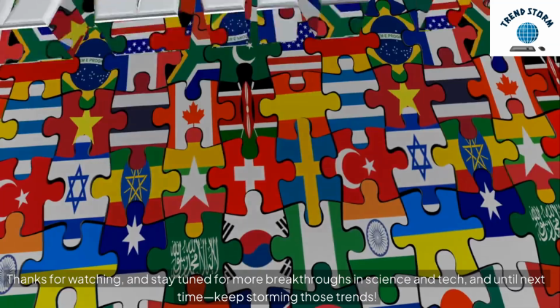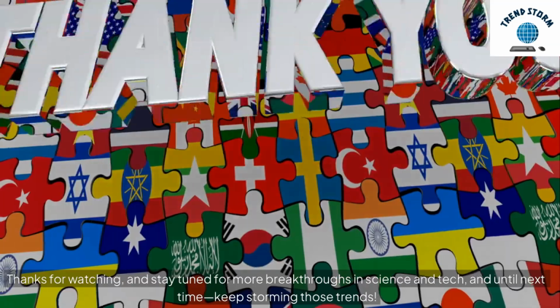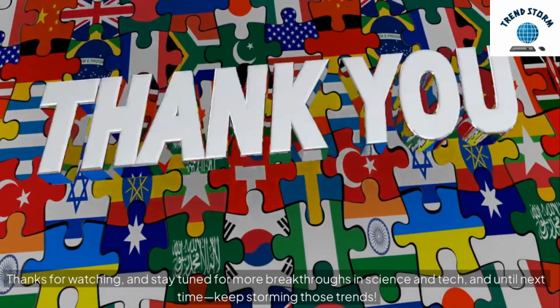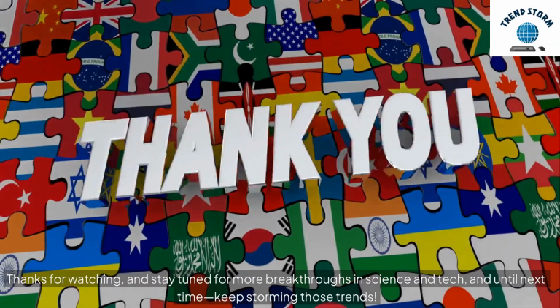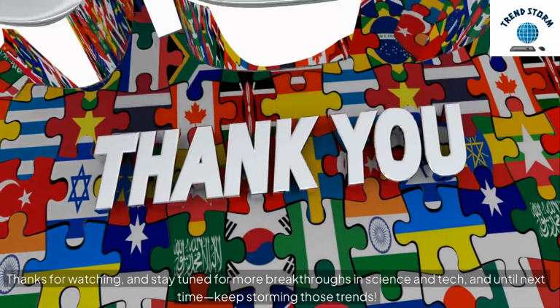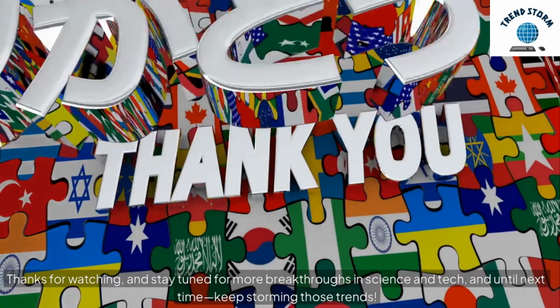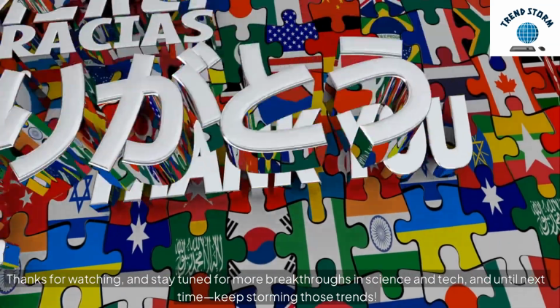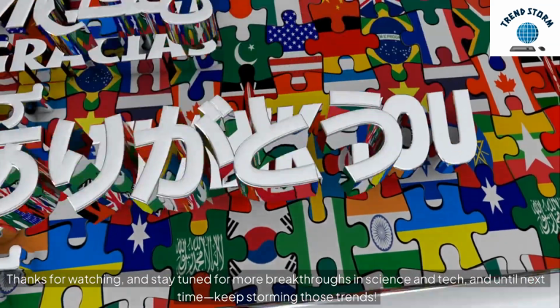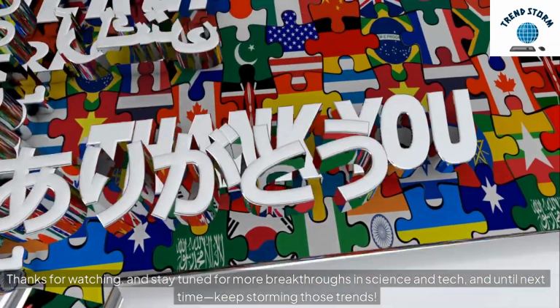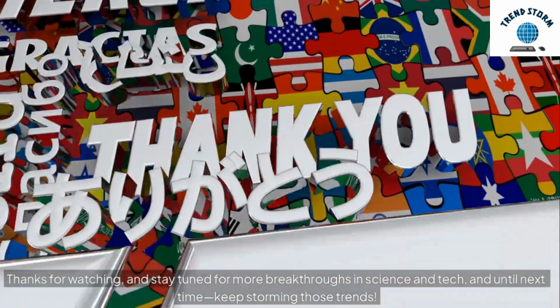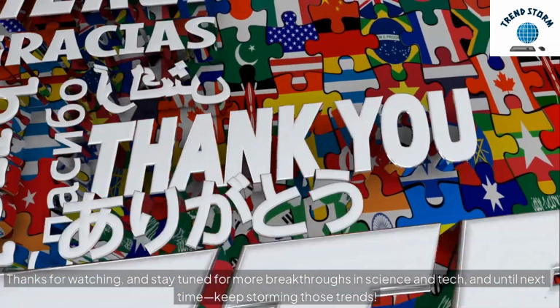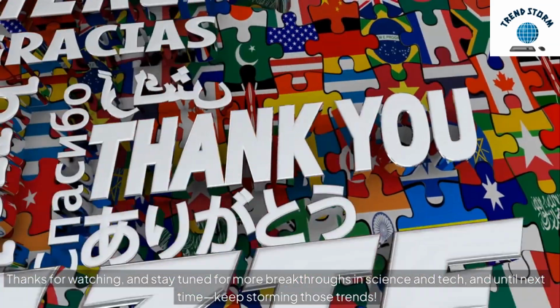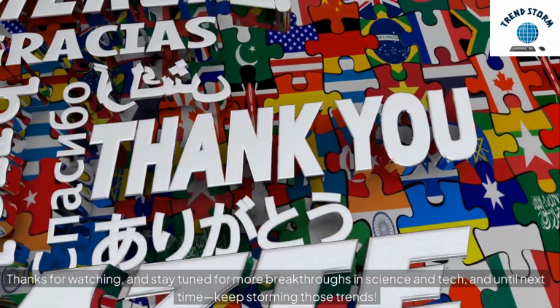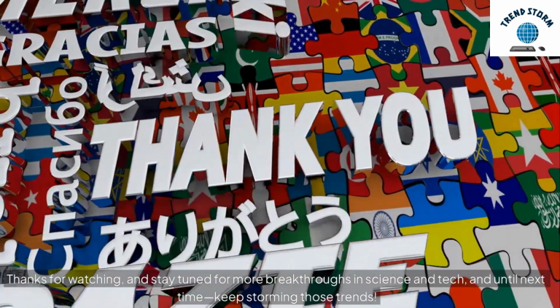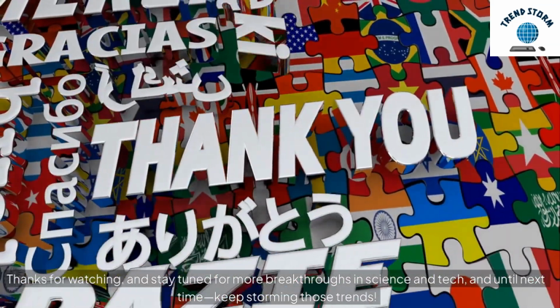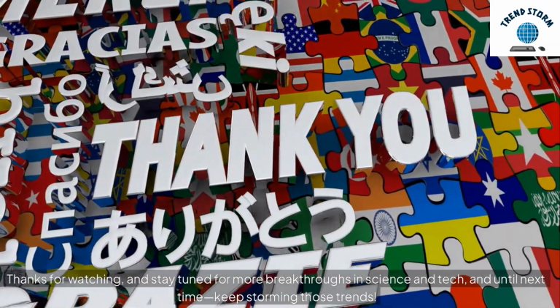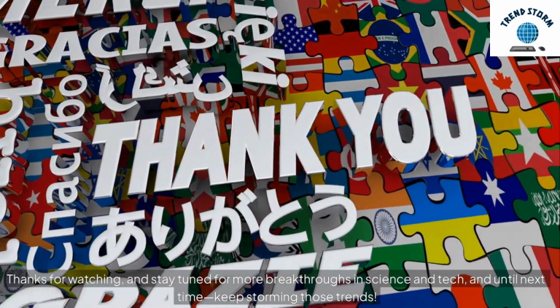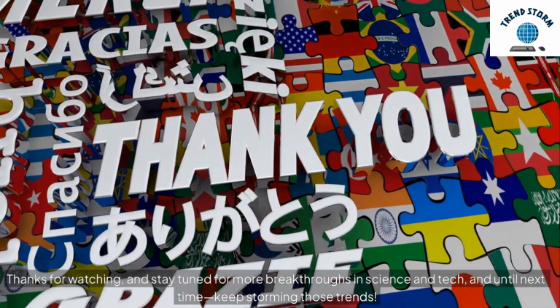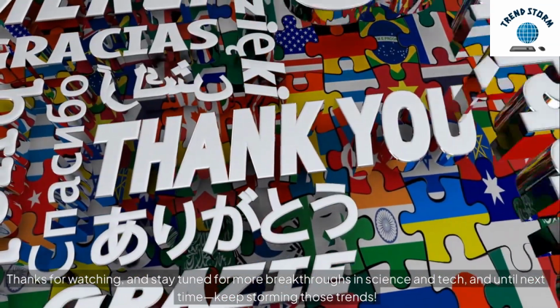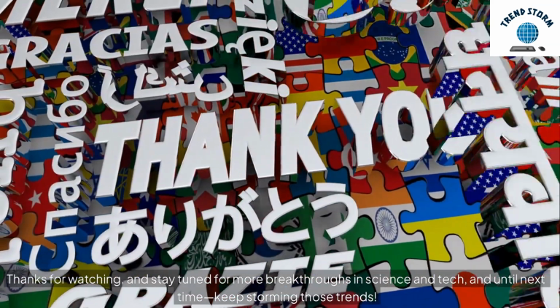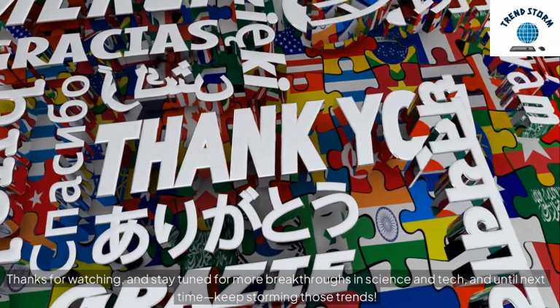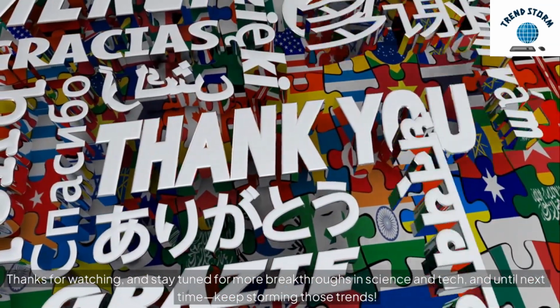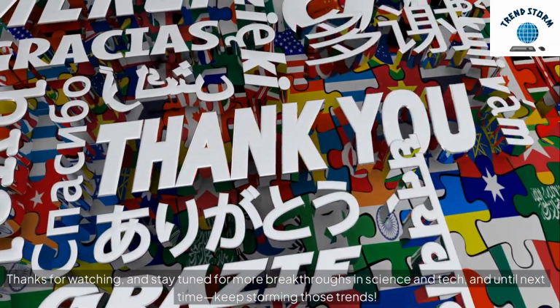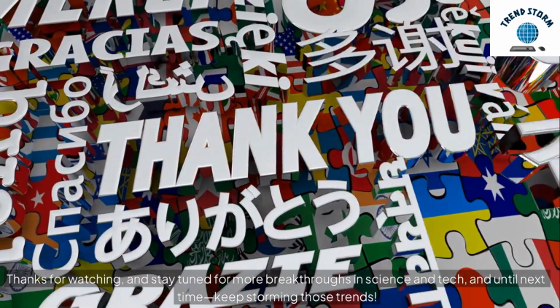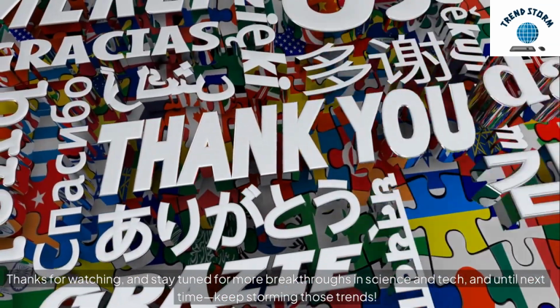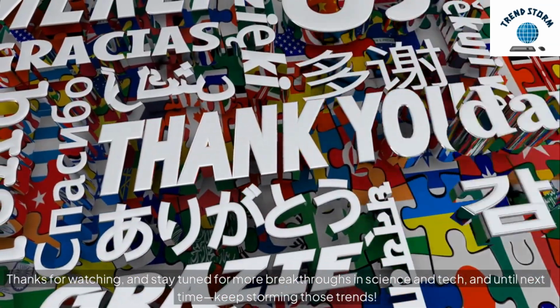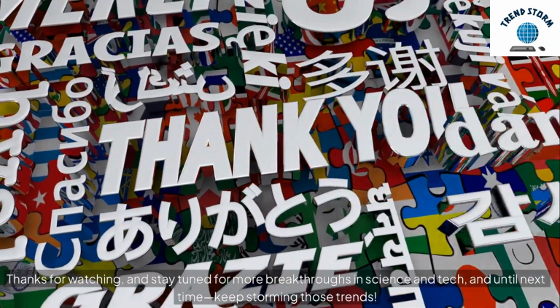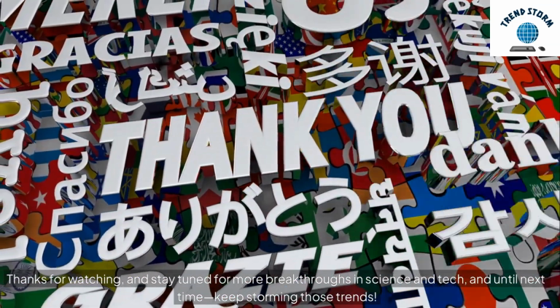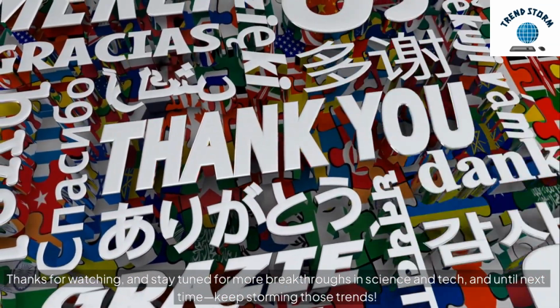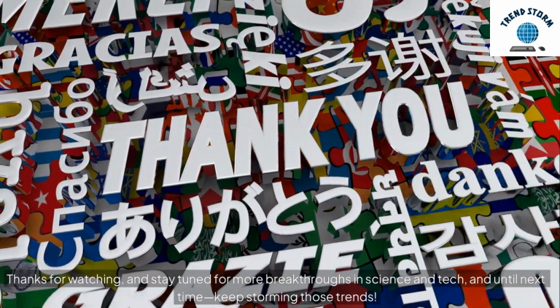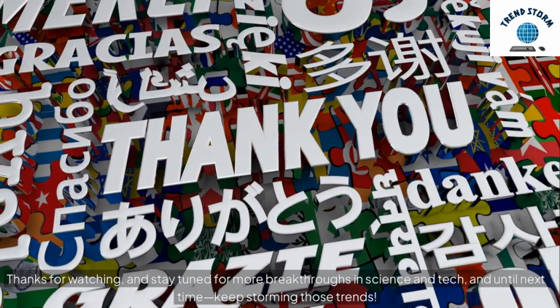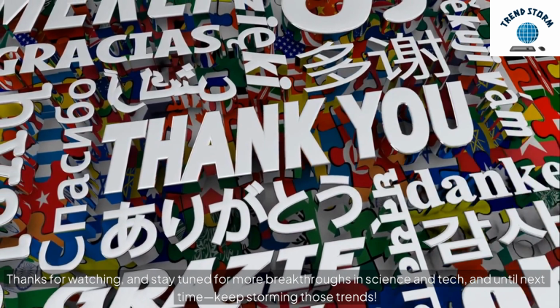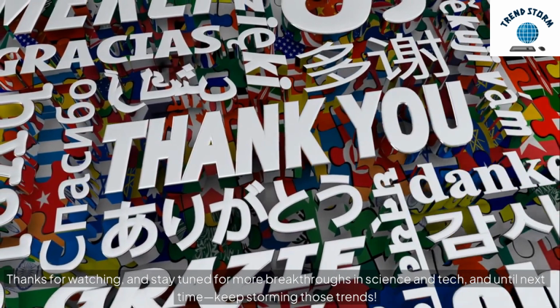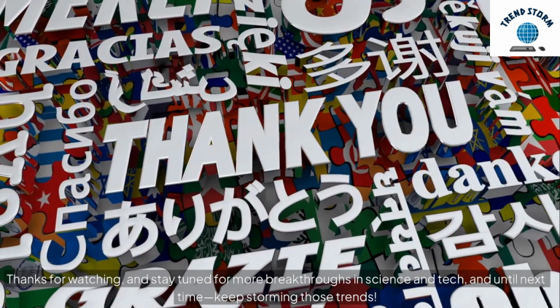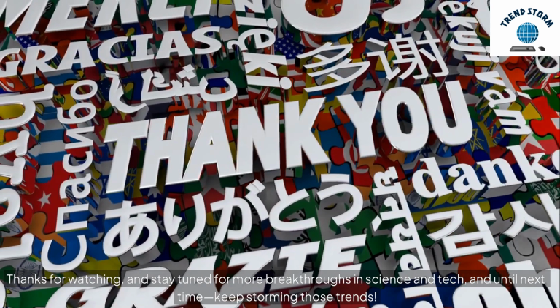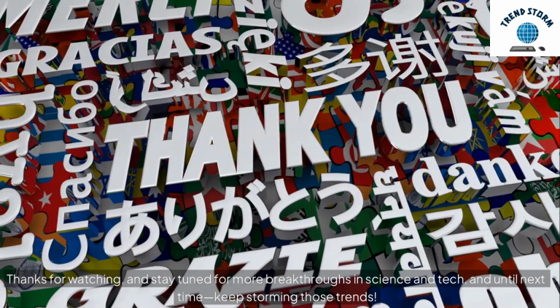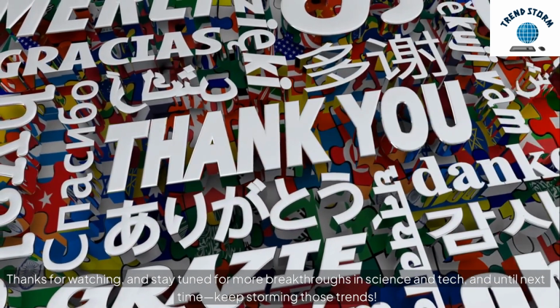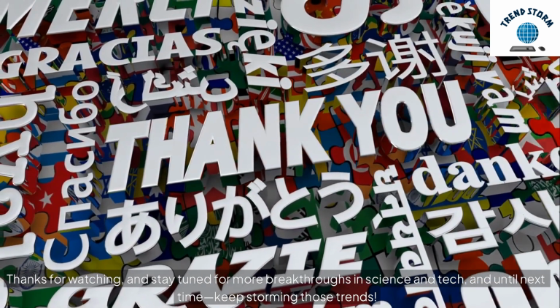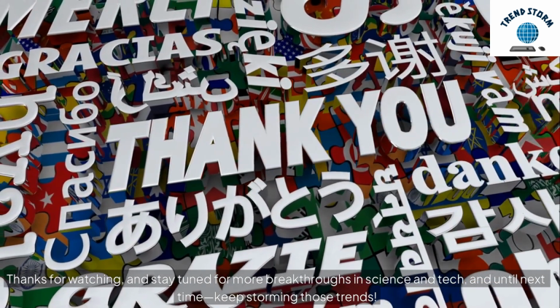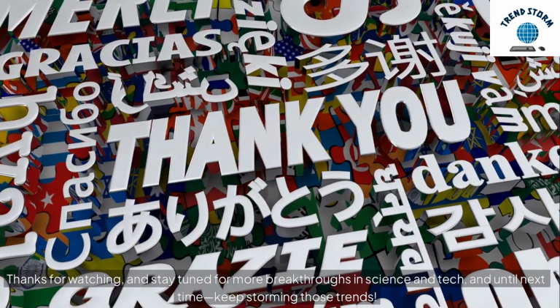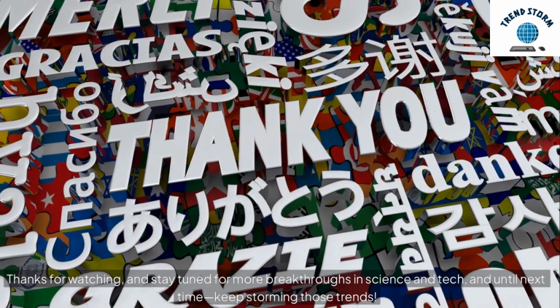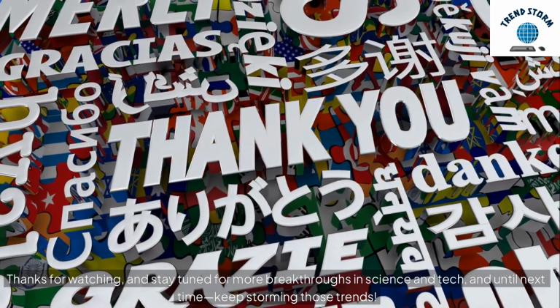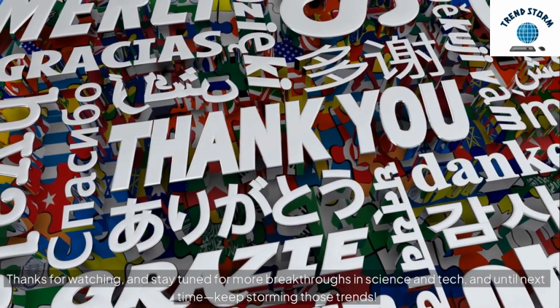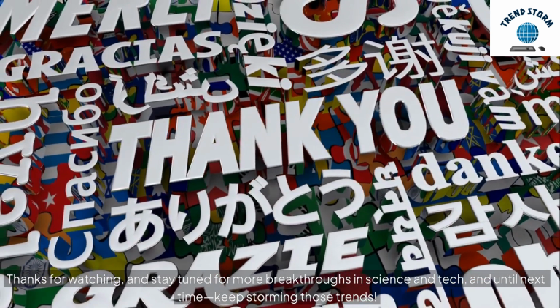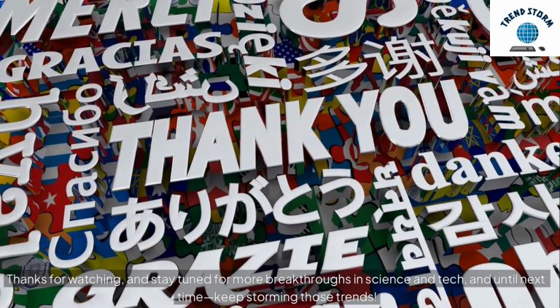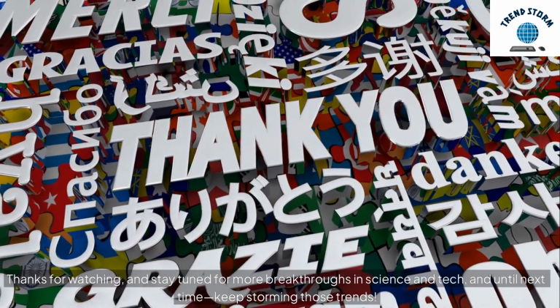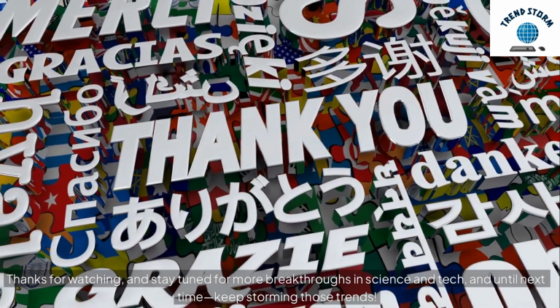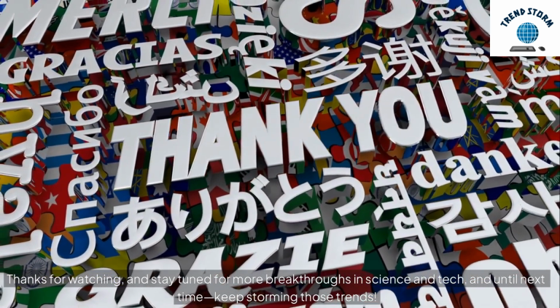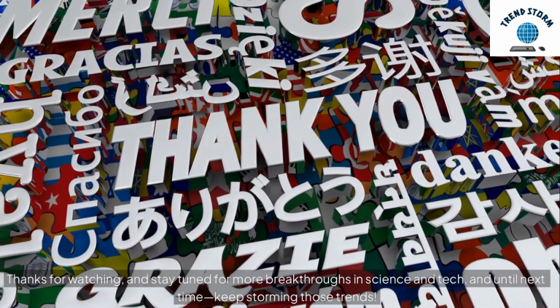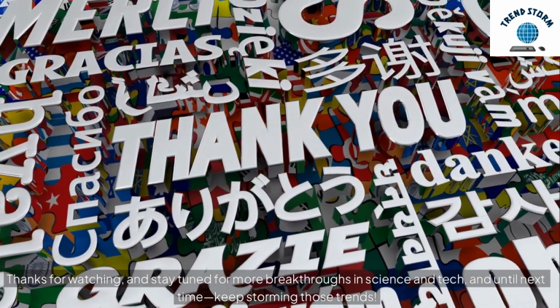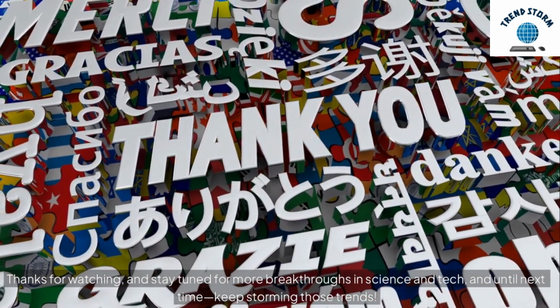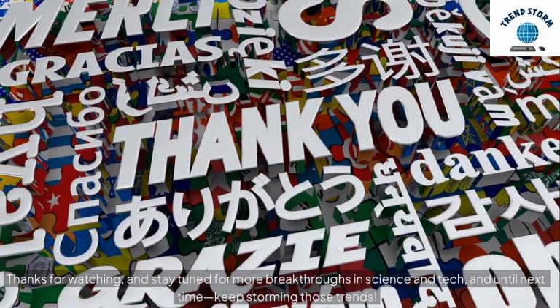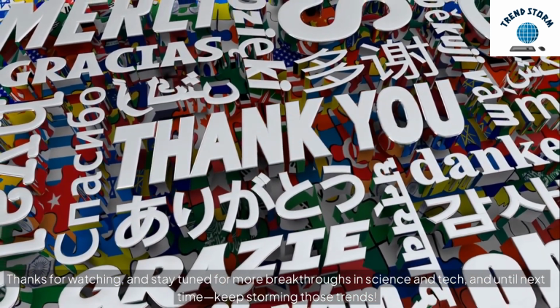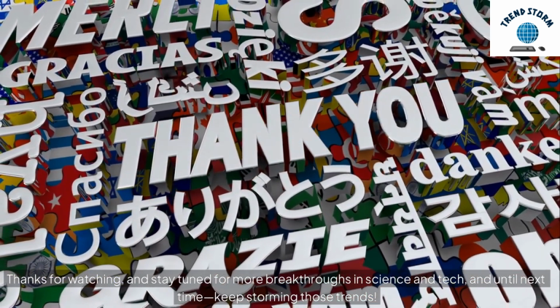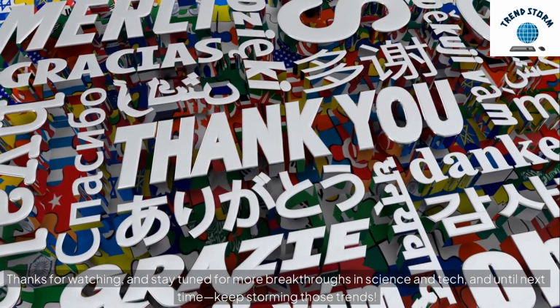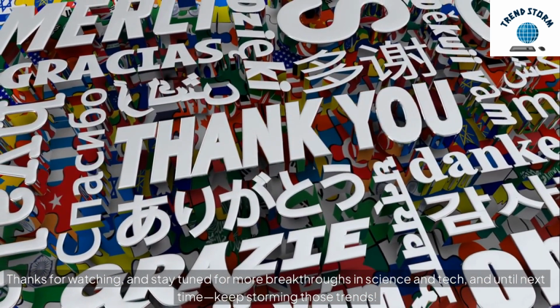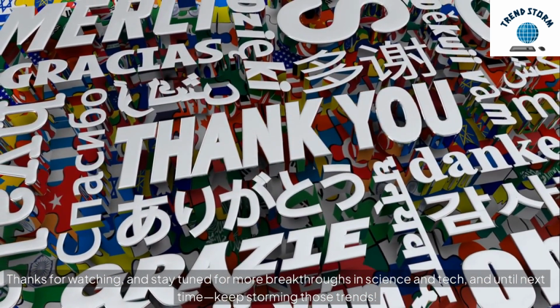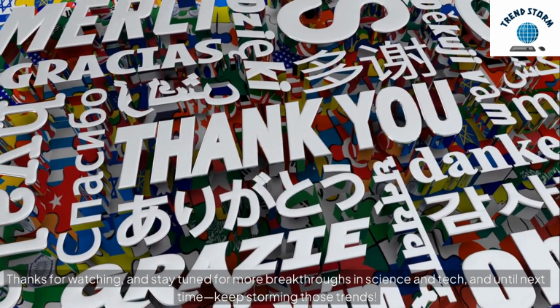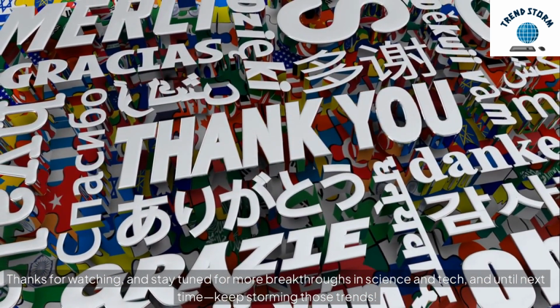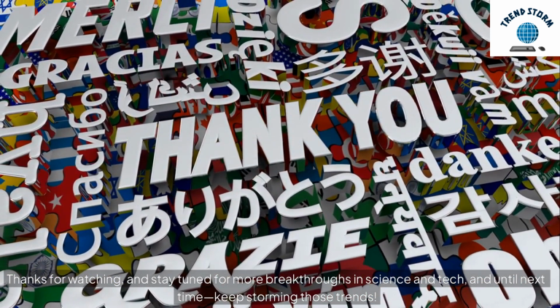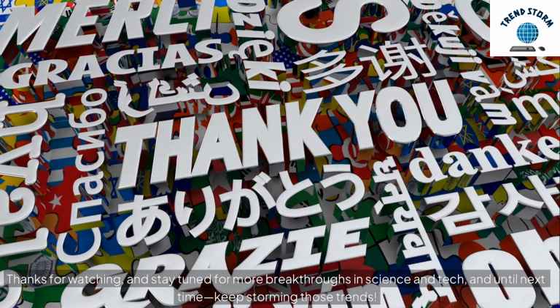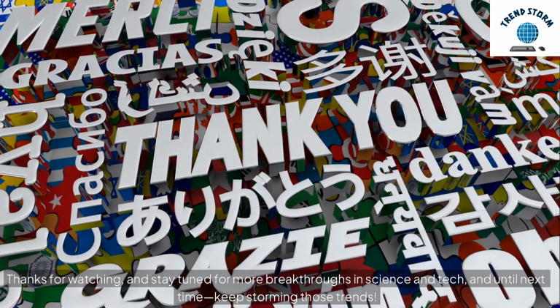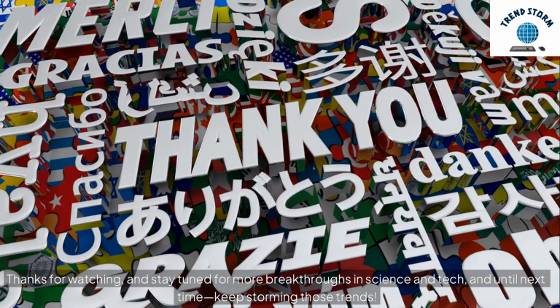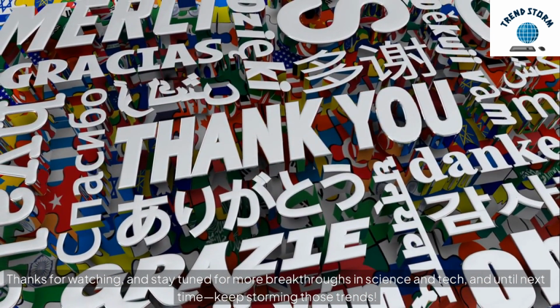Thanks for watching, and stay tuned for more breakthroughs in science and tech. Until next time, keep storming those trends.